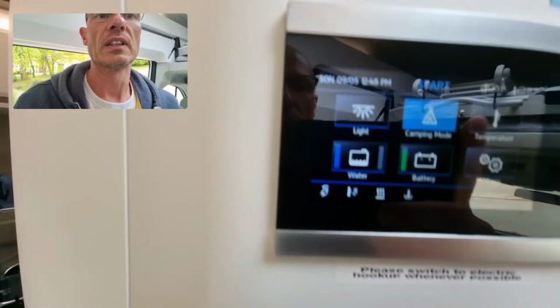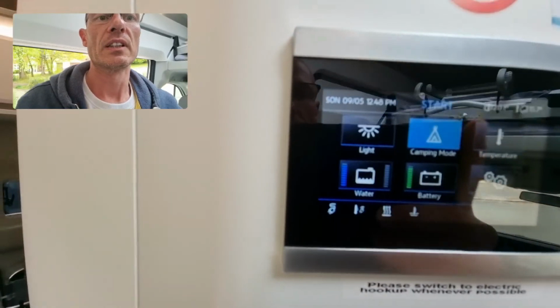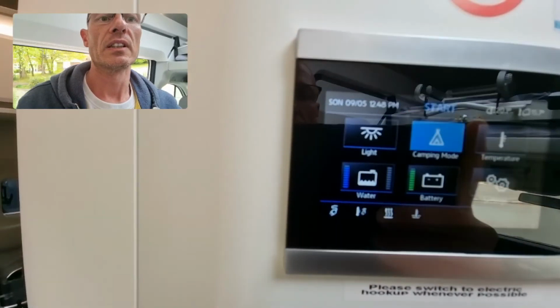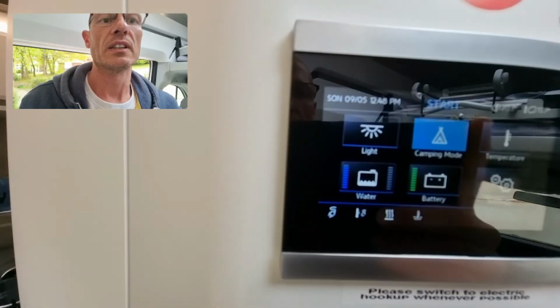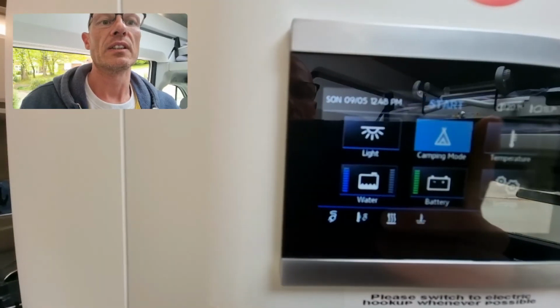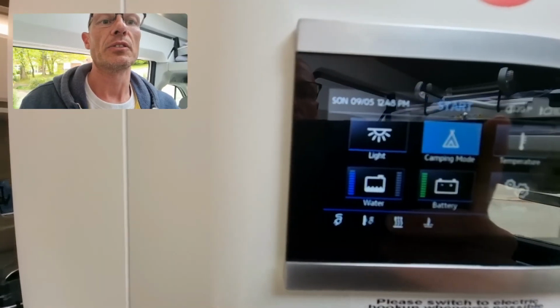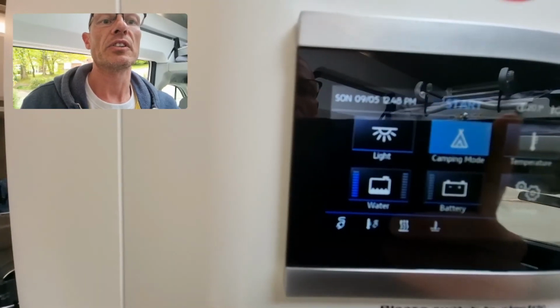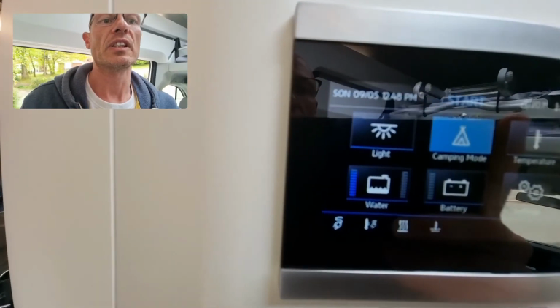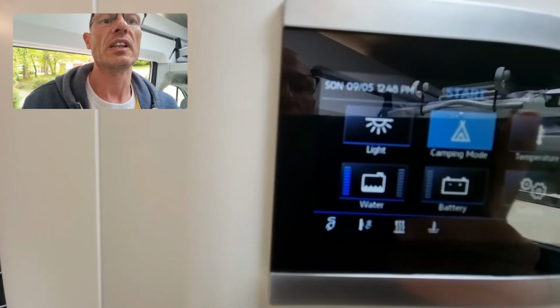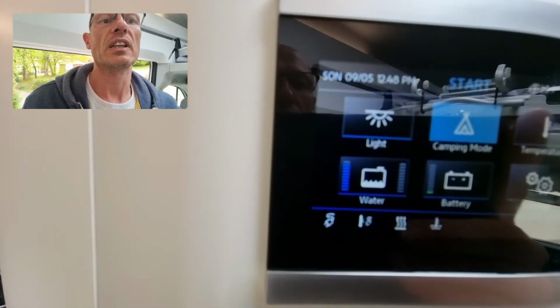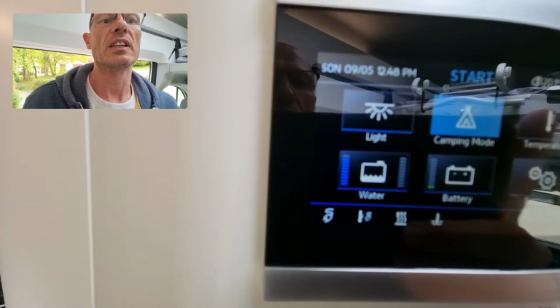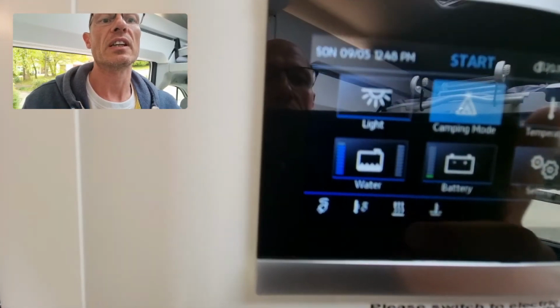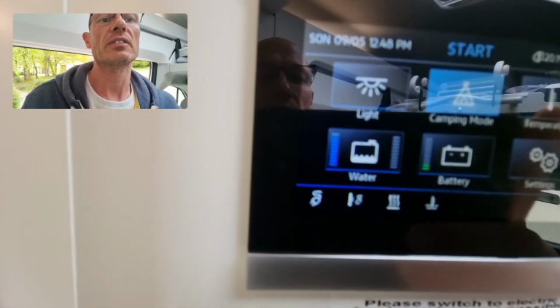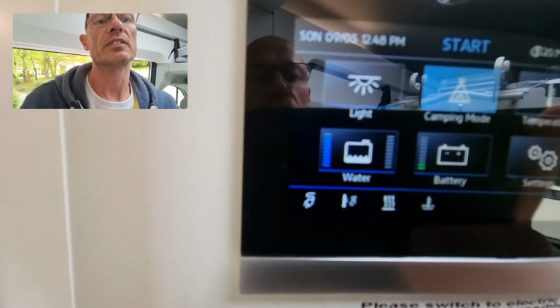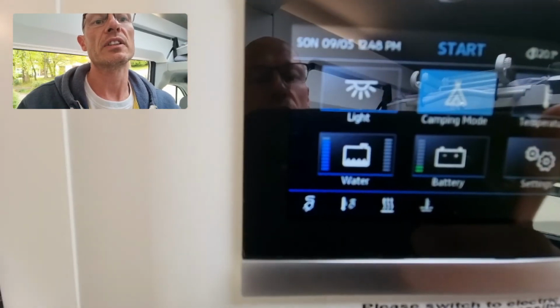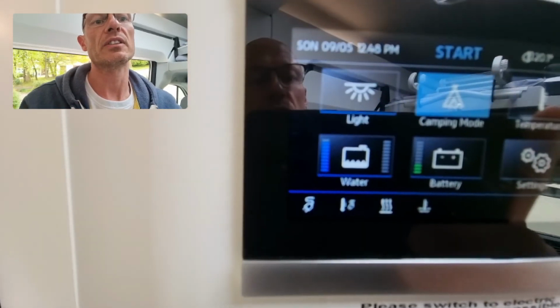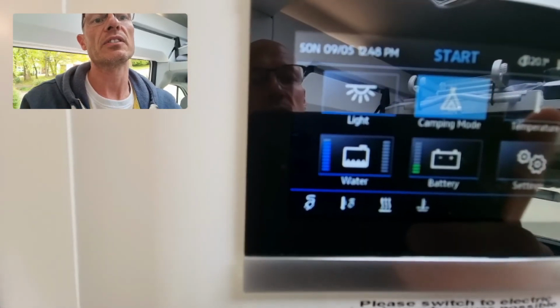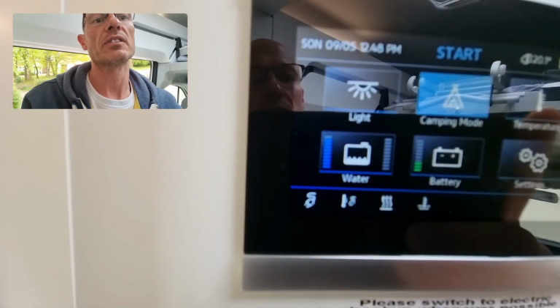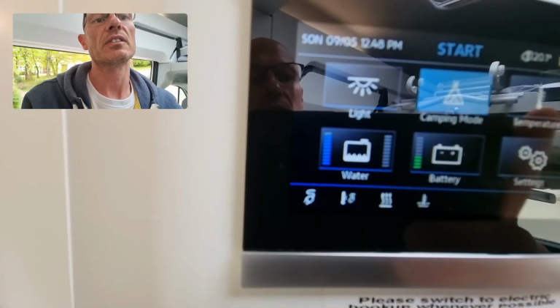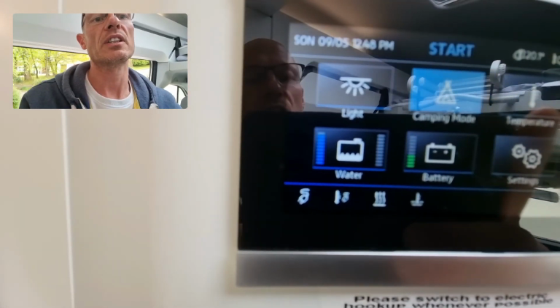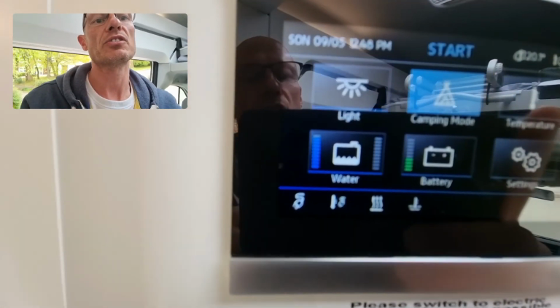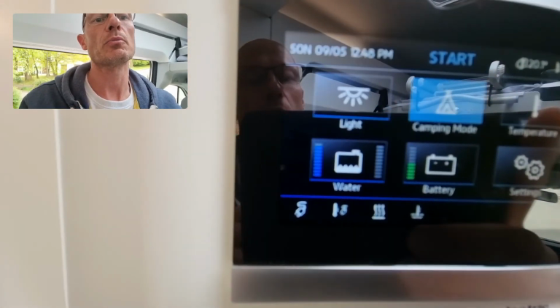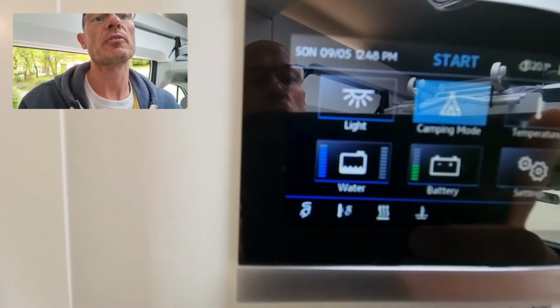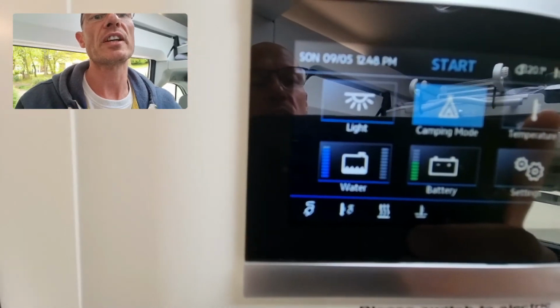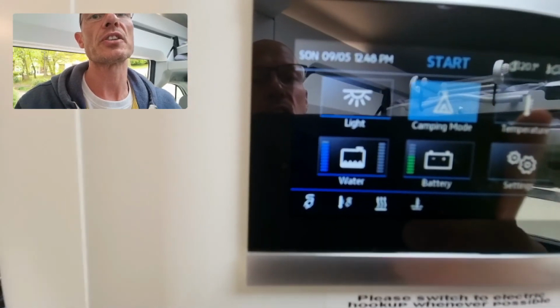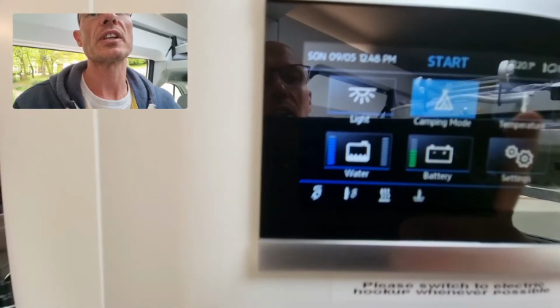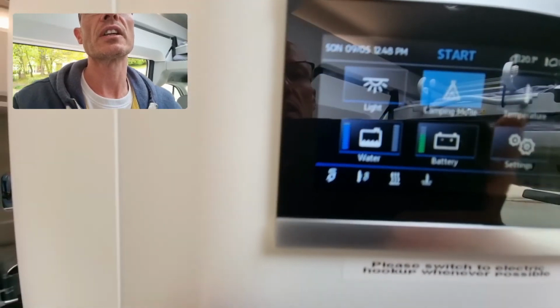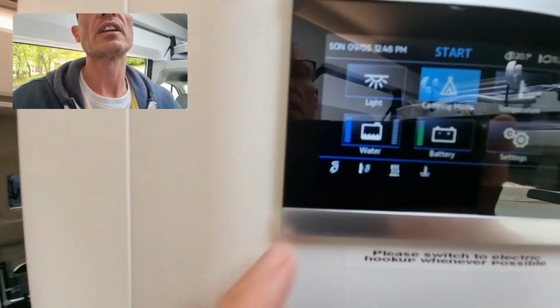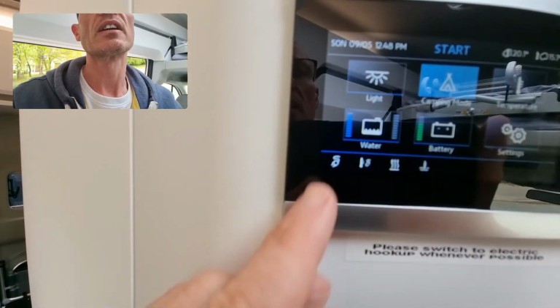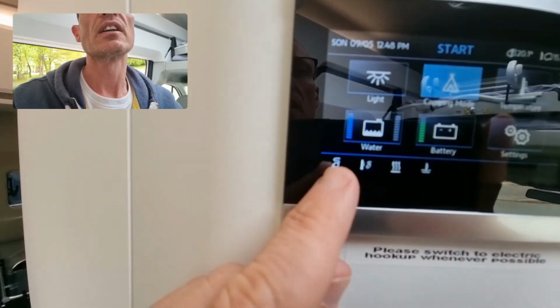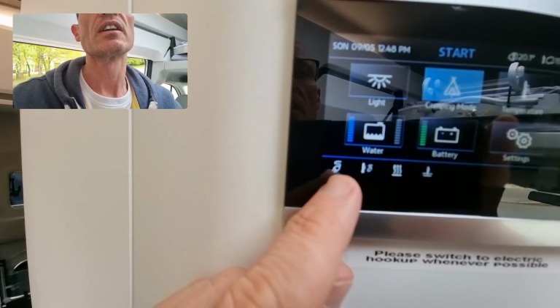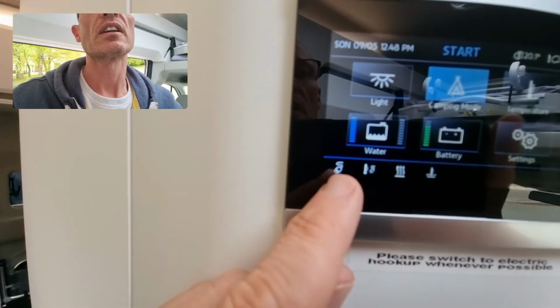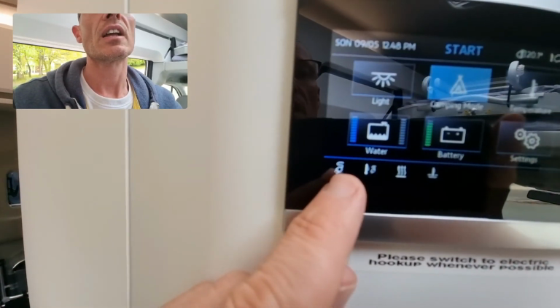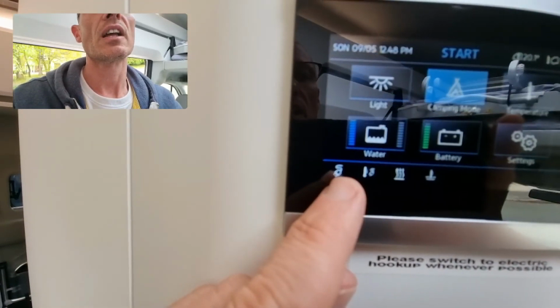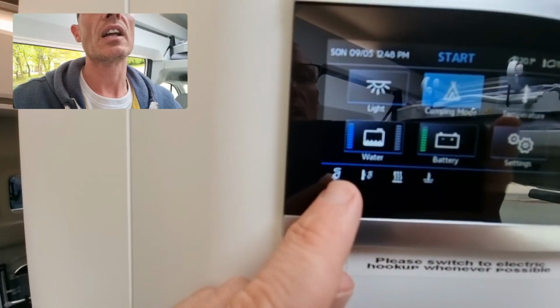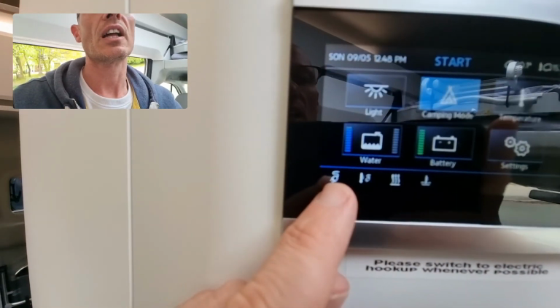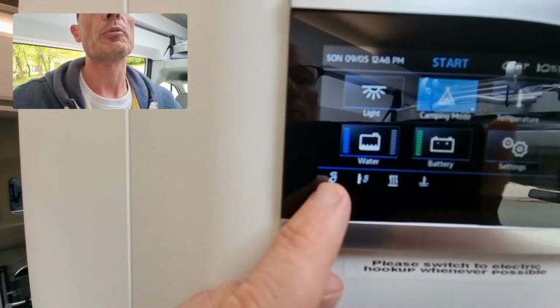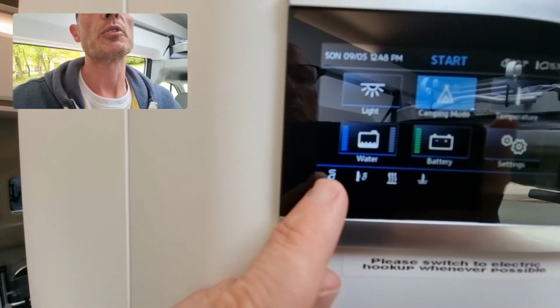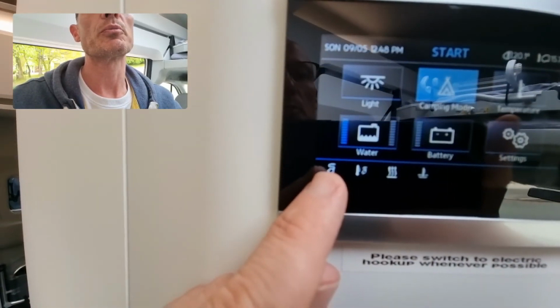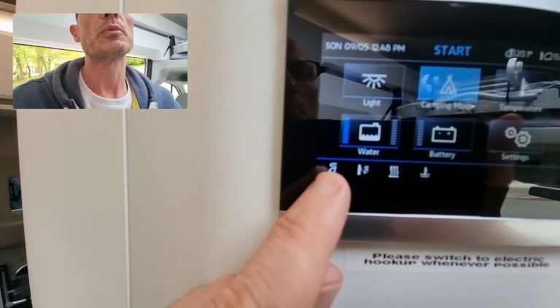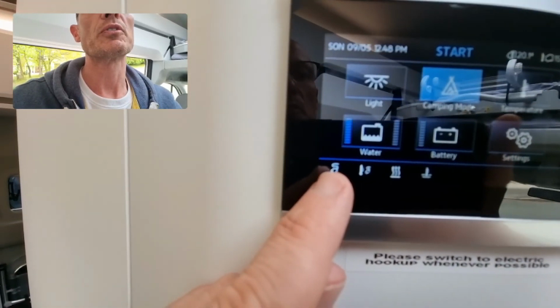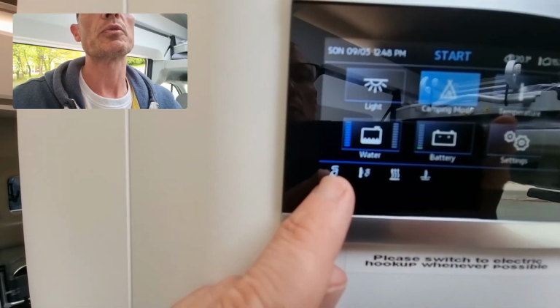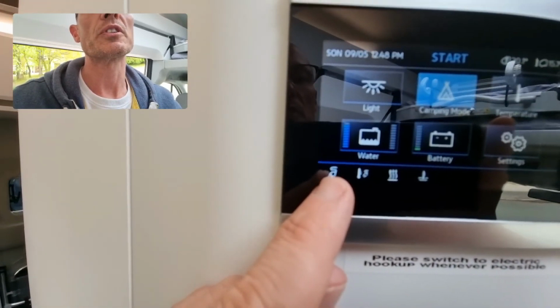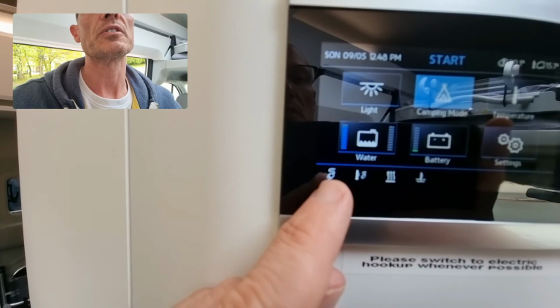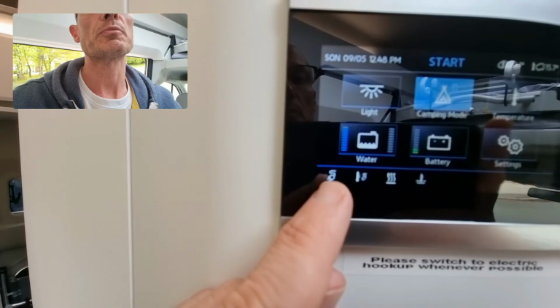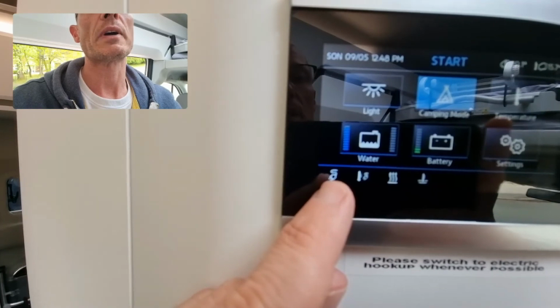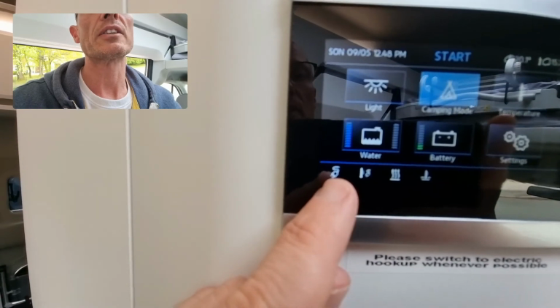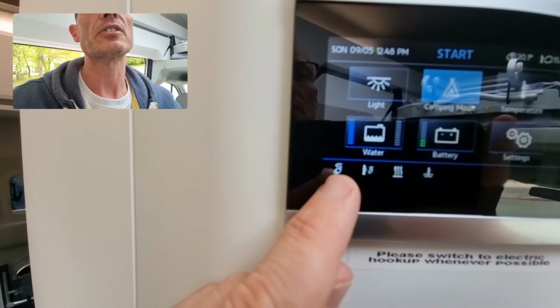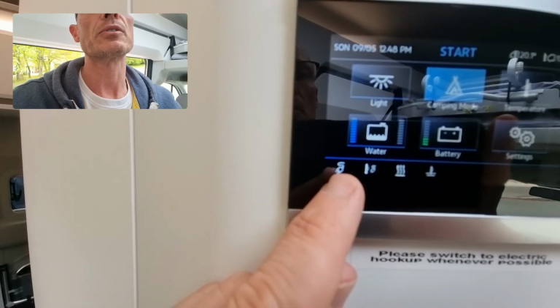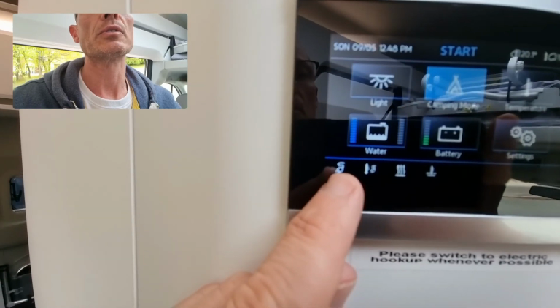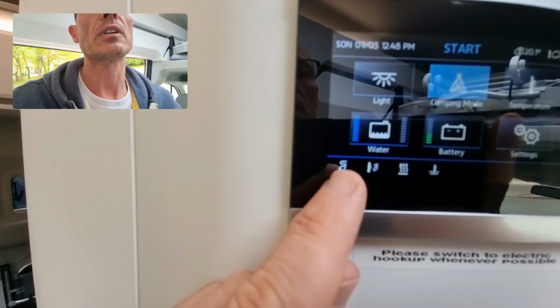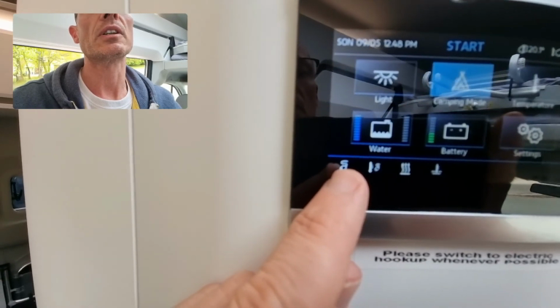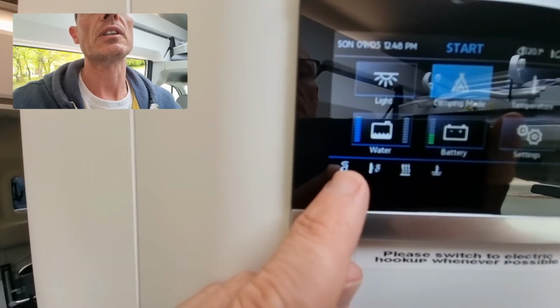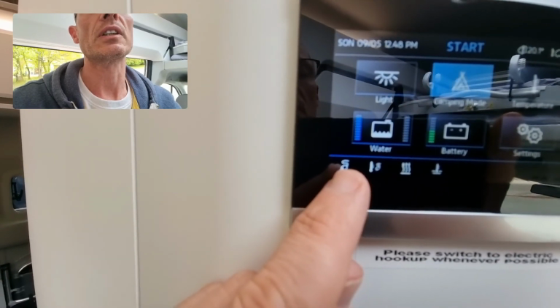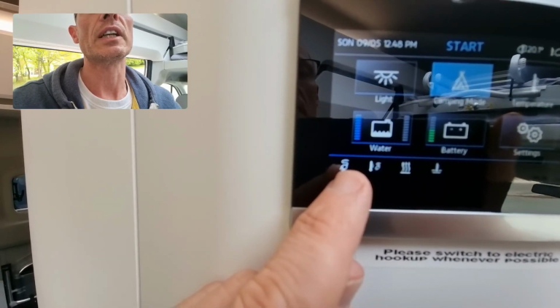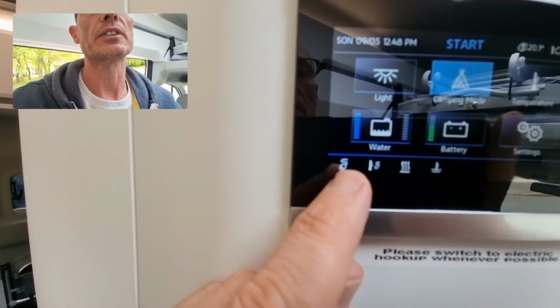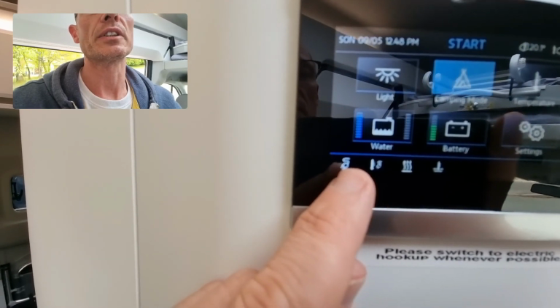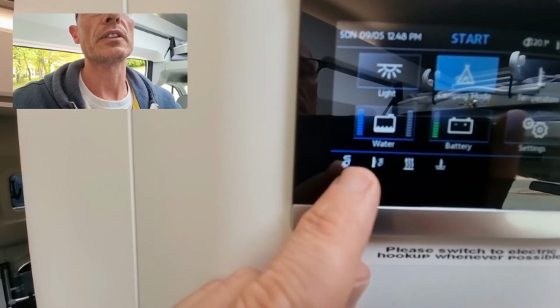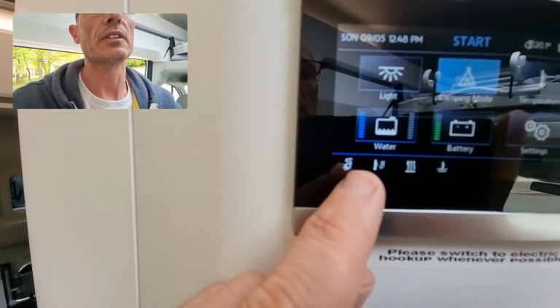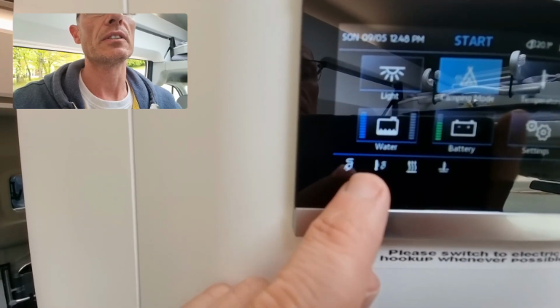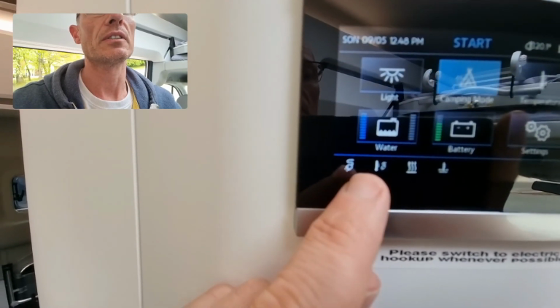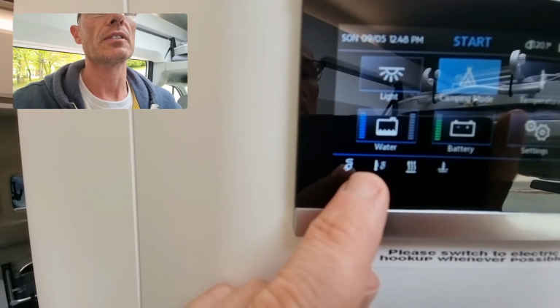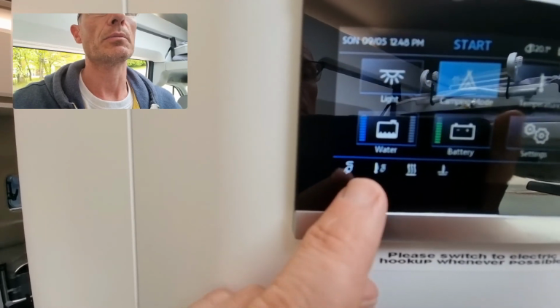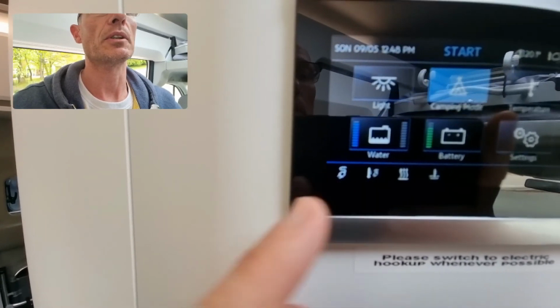You'll see here now that it's stopped flashing and we've switched back to our electric supply.